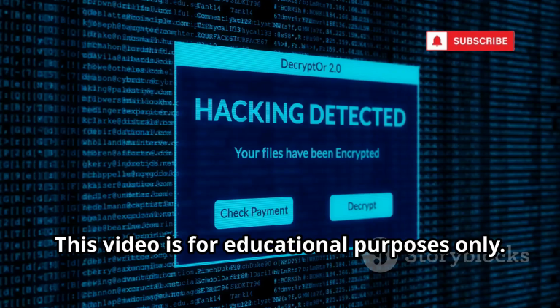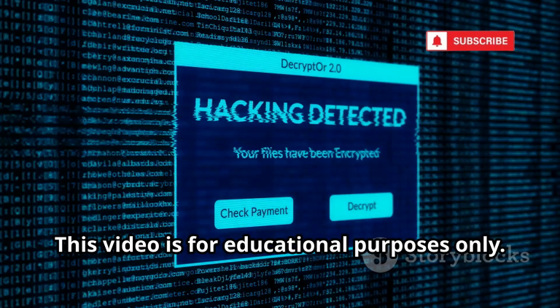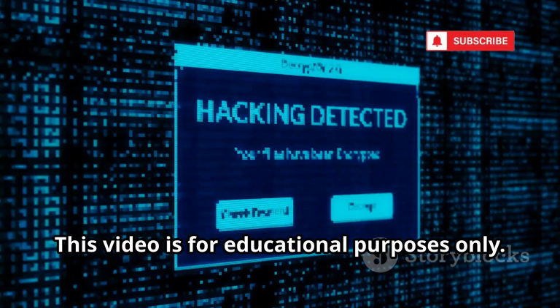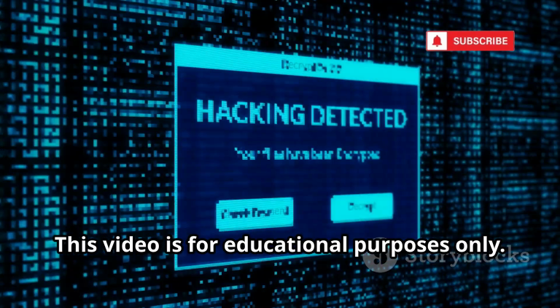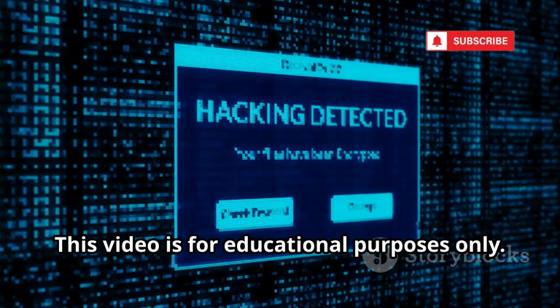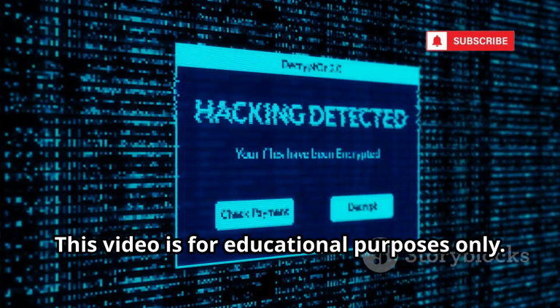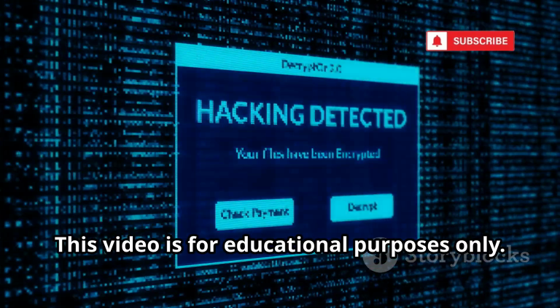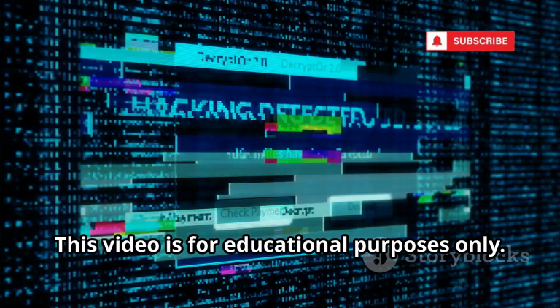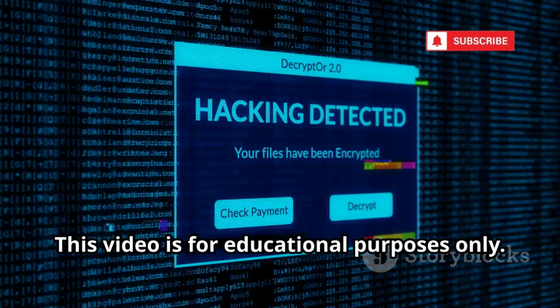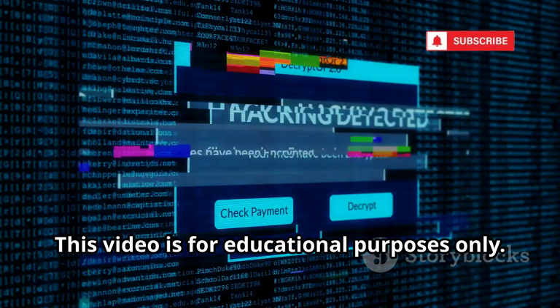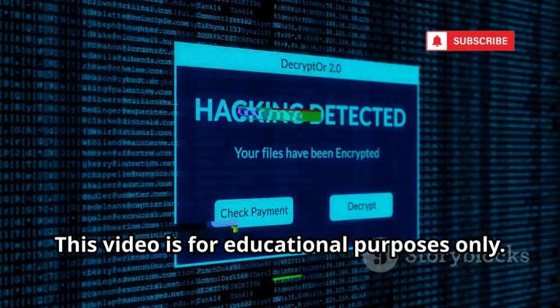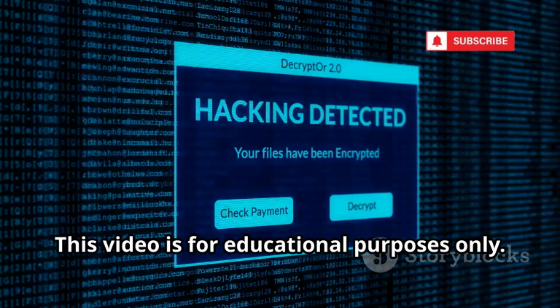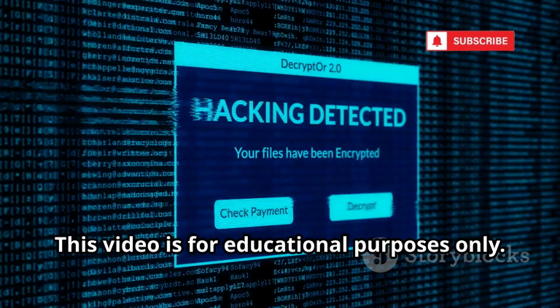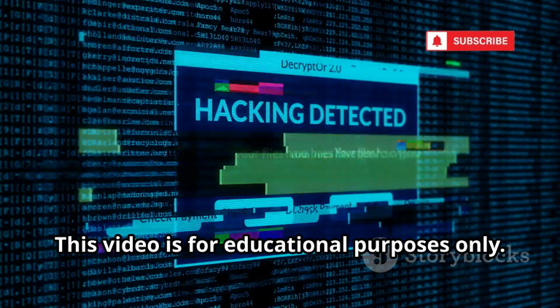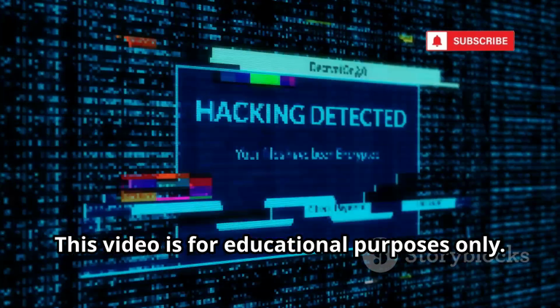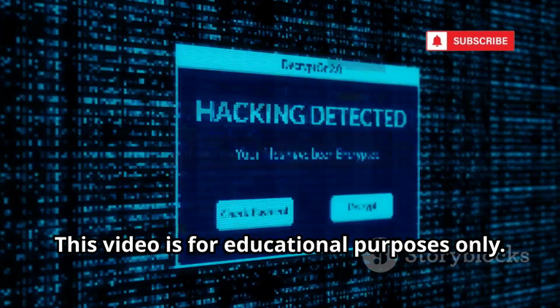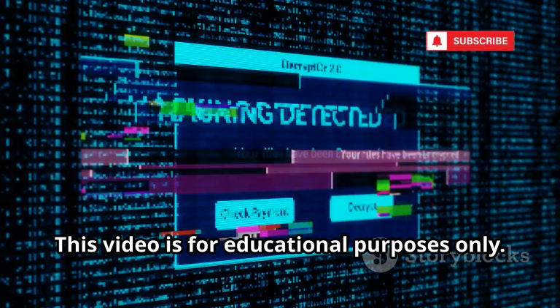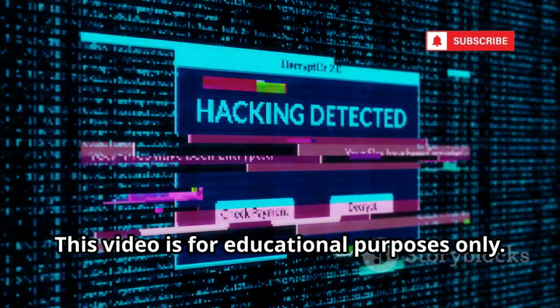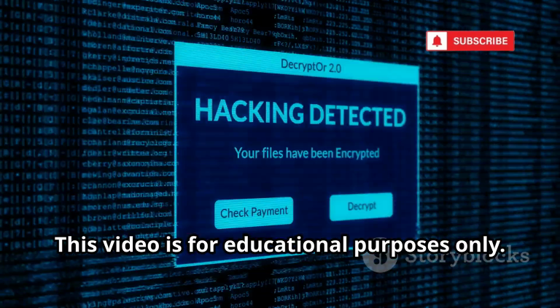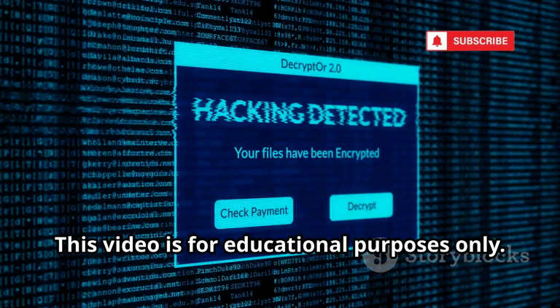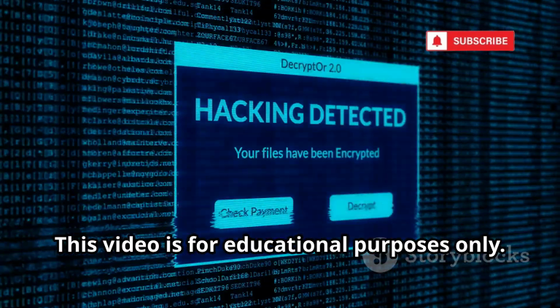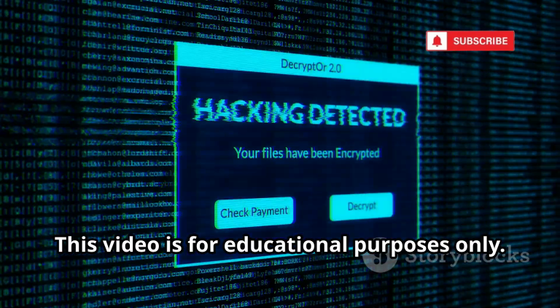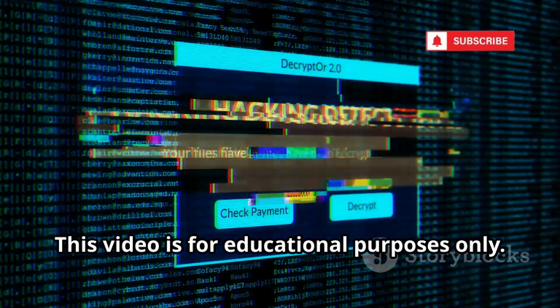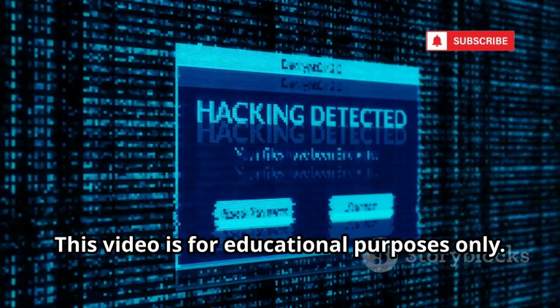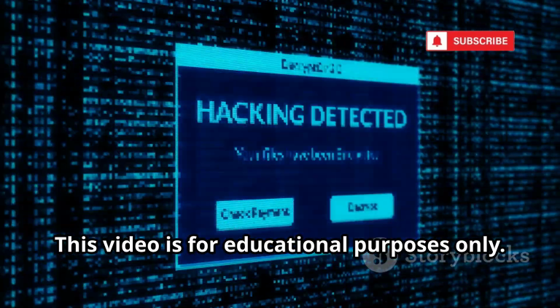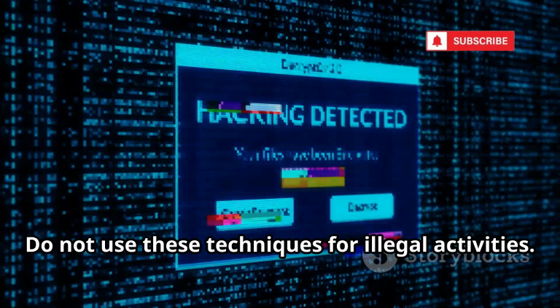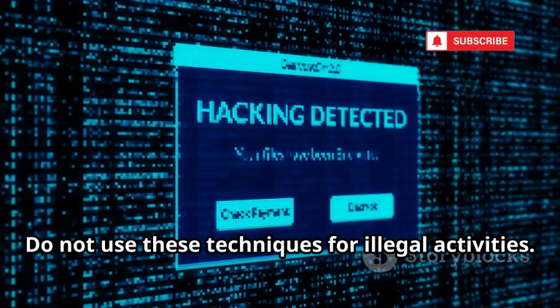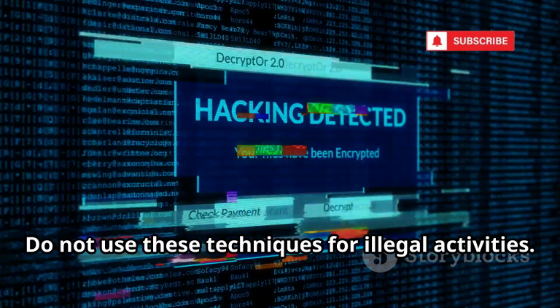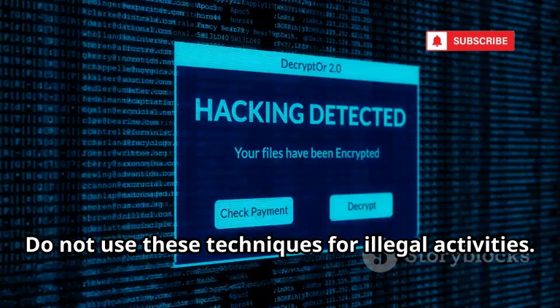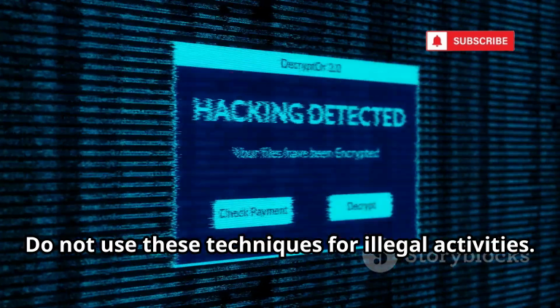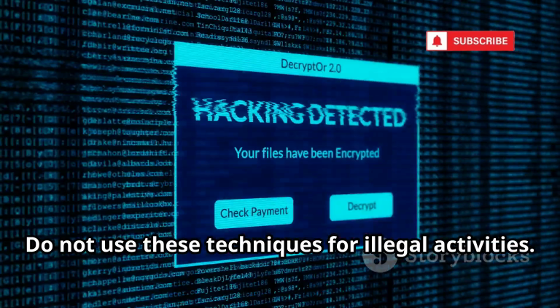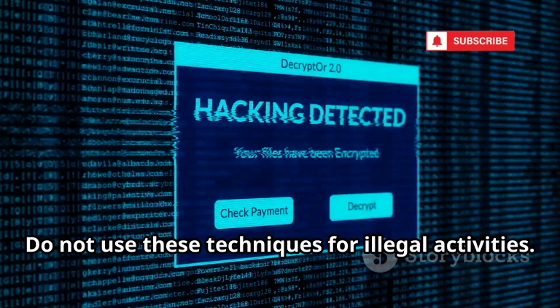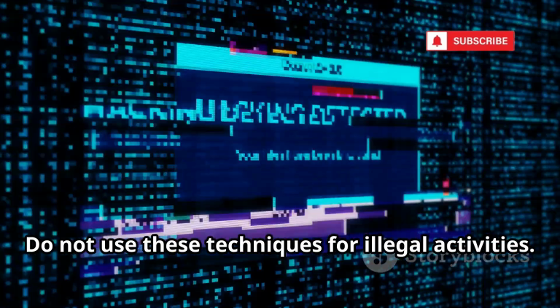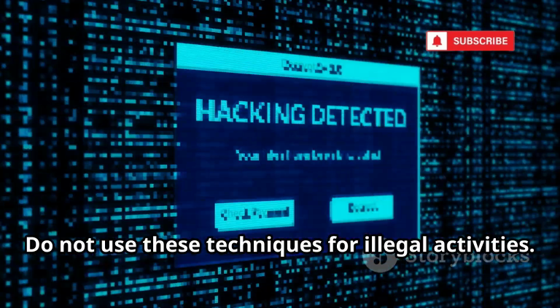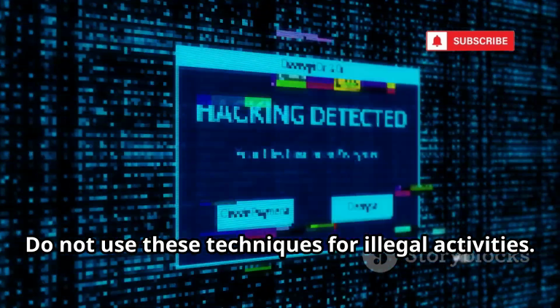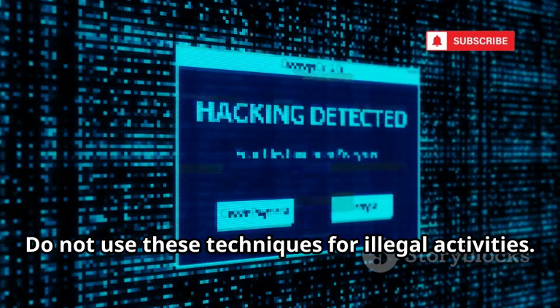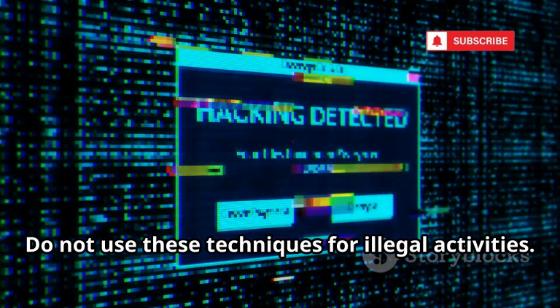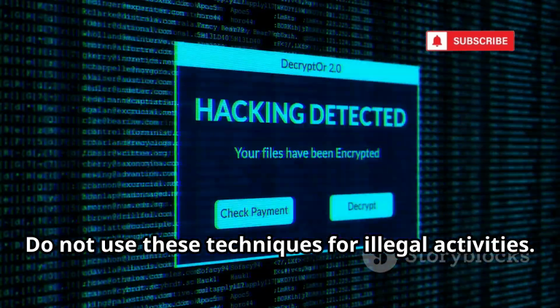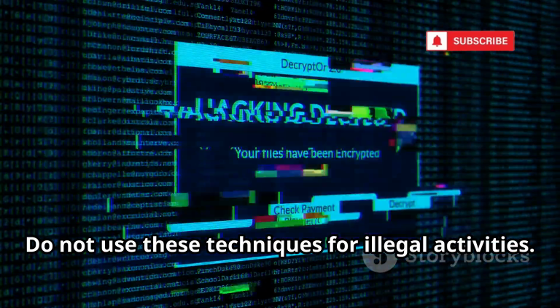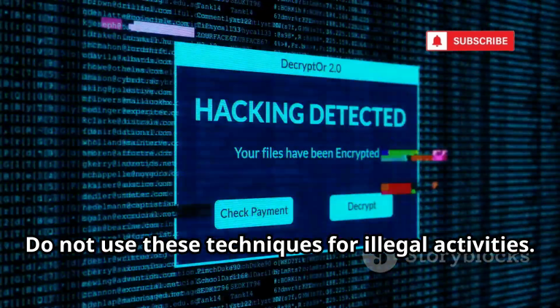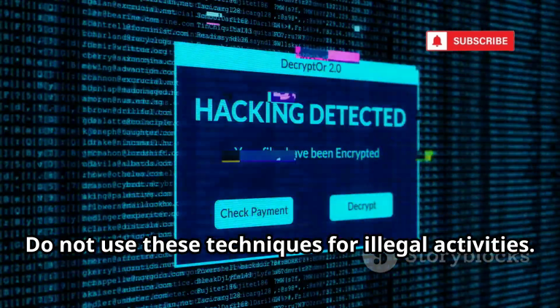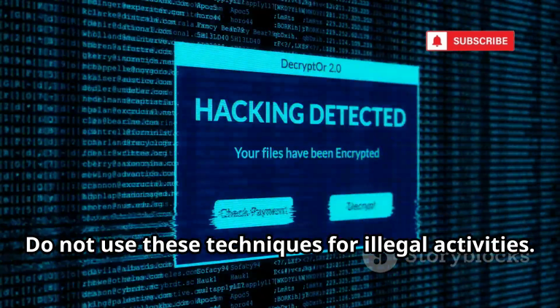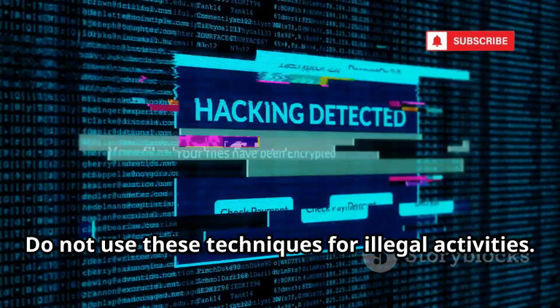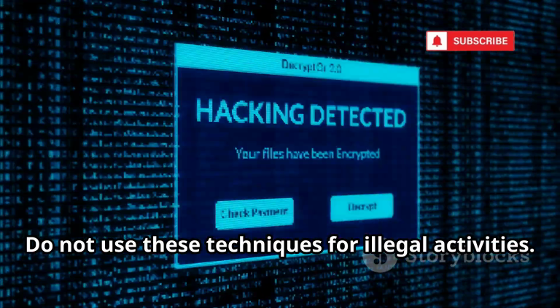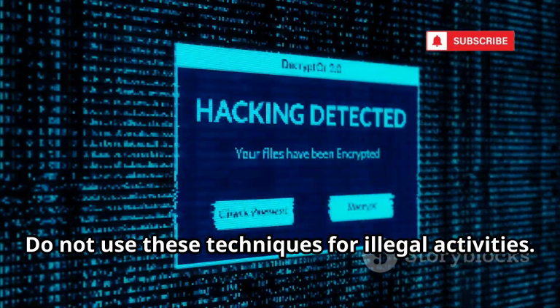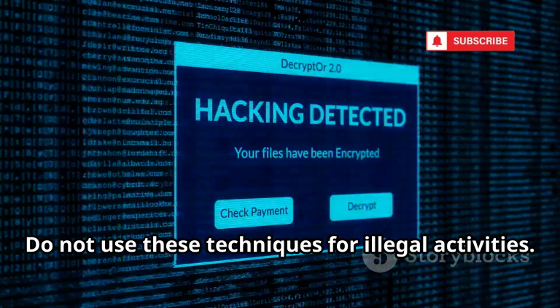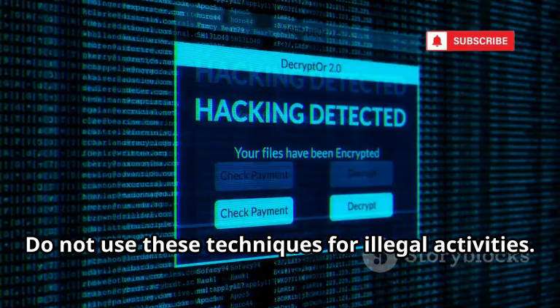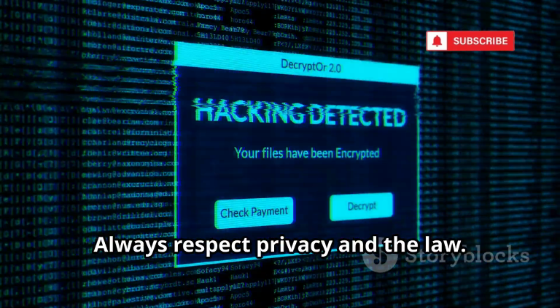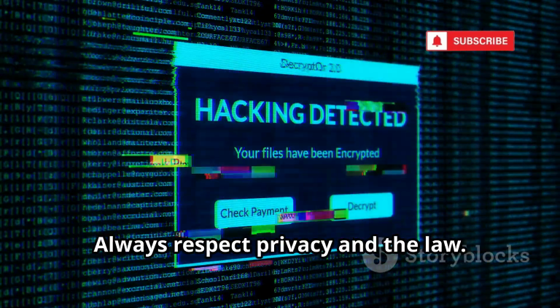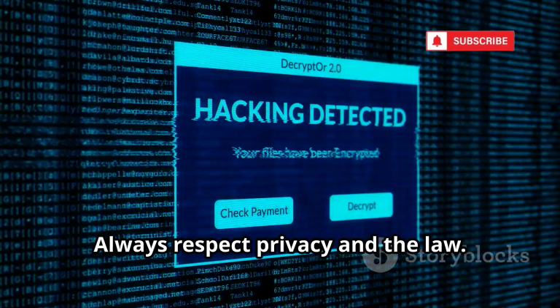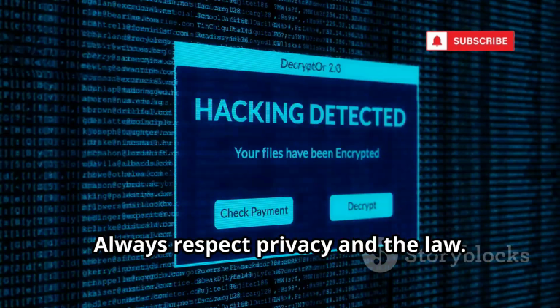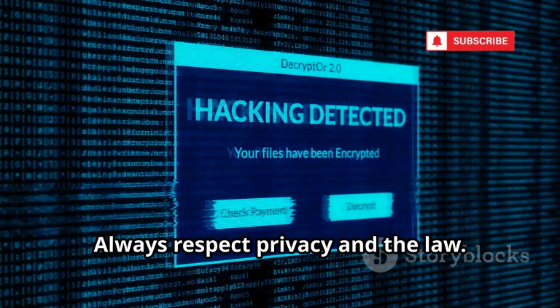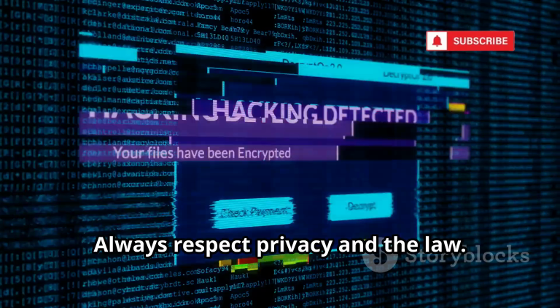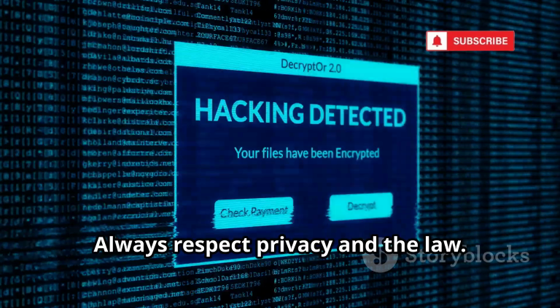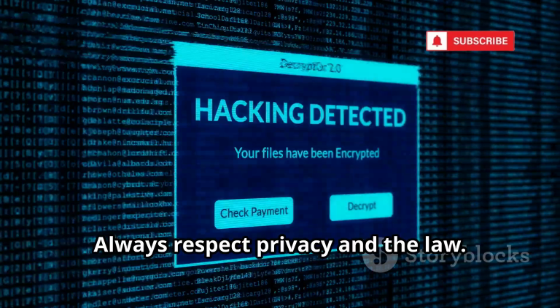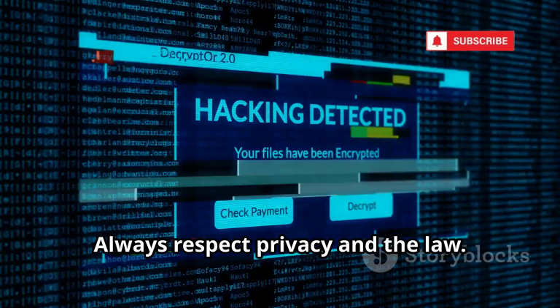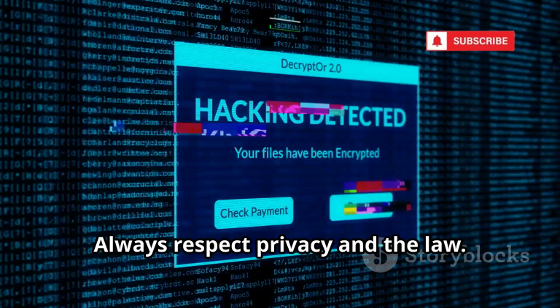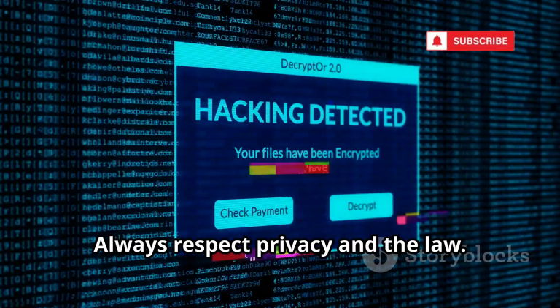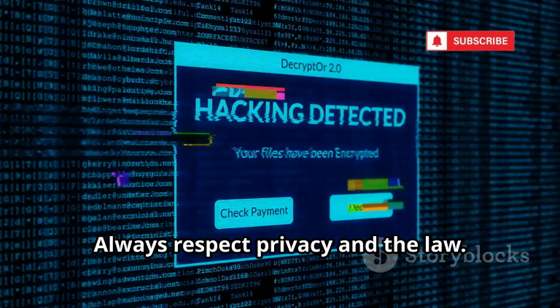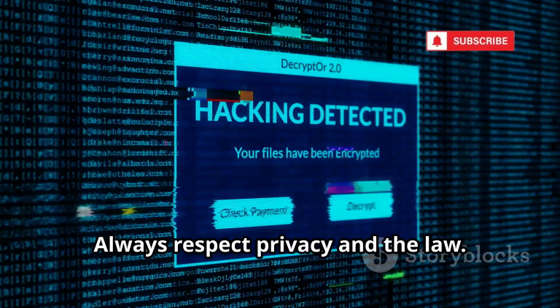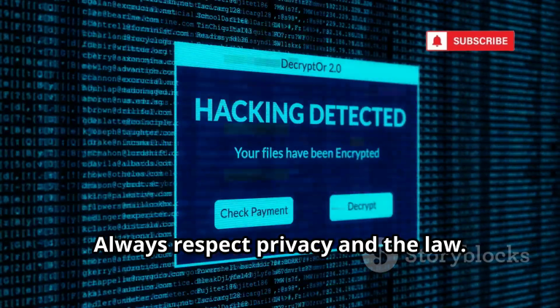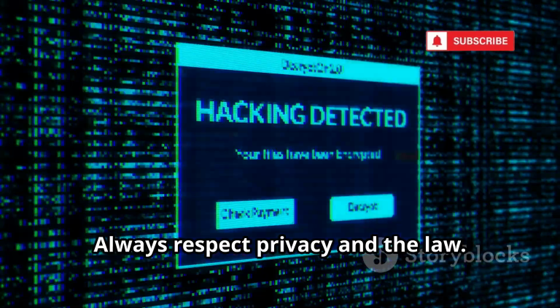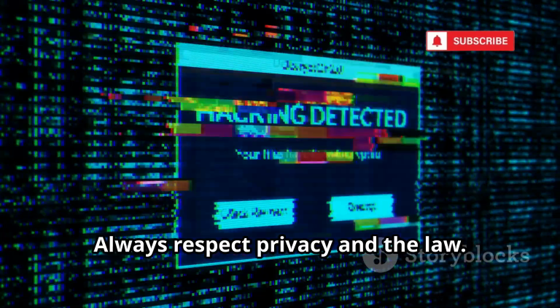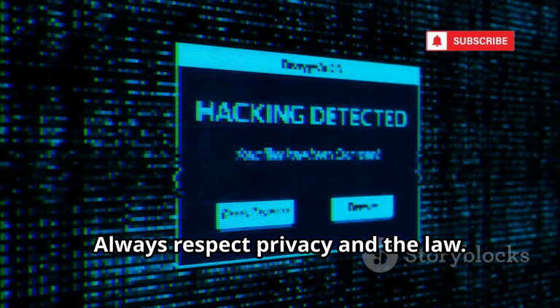This video is for educational purposes only. Do not use these techniques for illegal activities. Always respect privacy and the law.